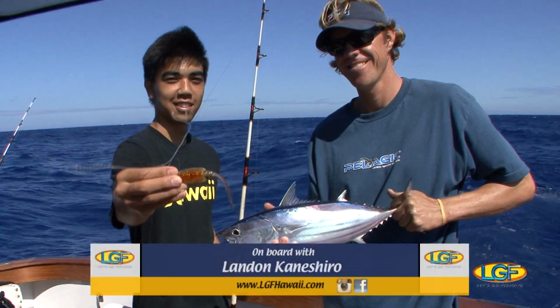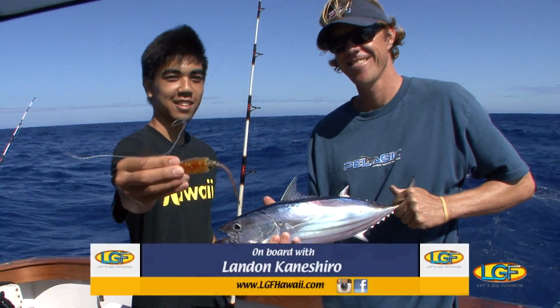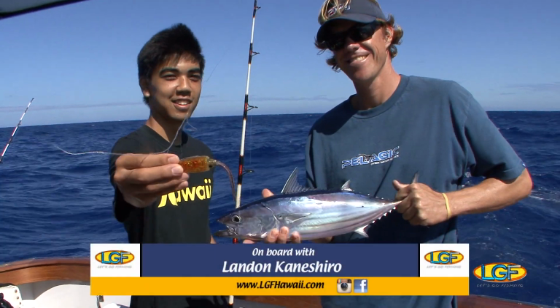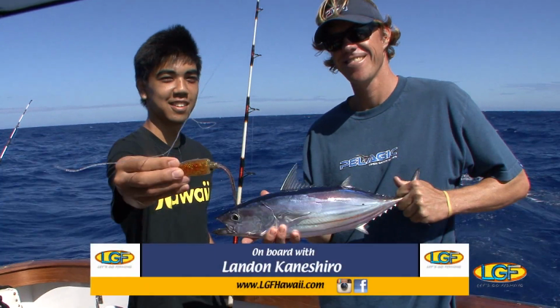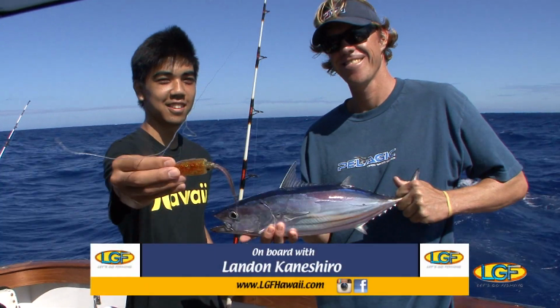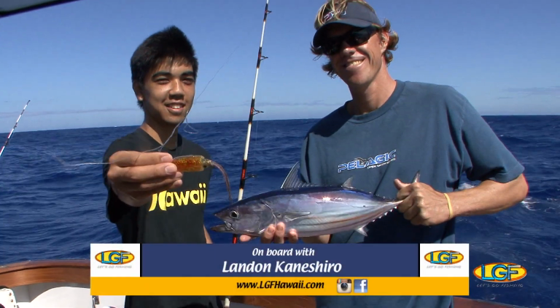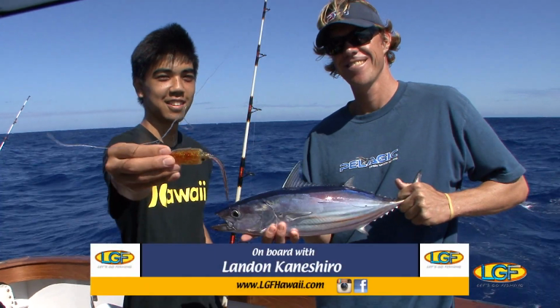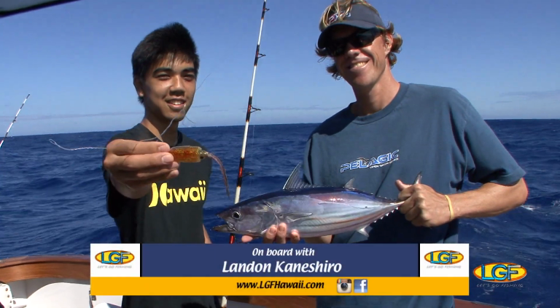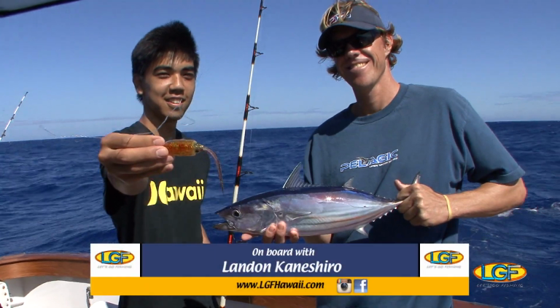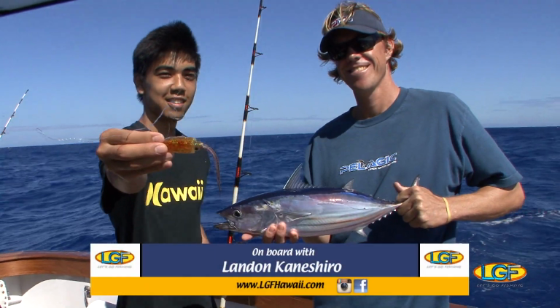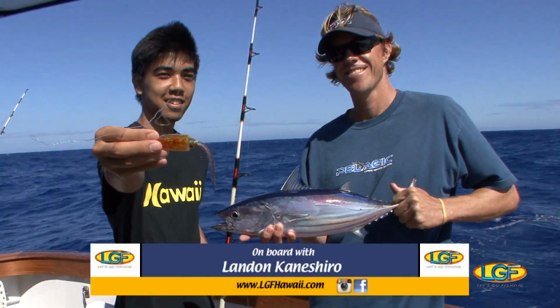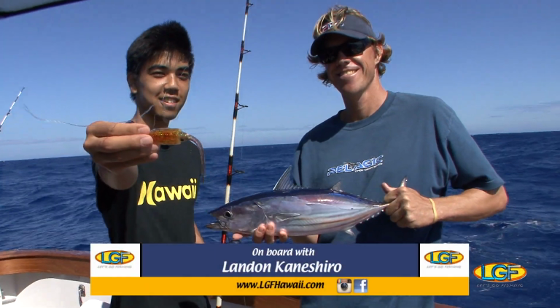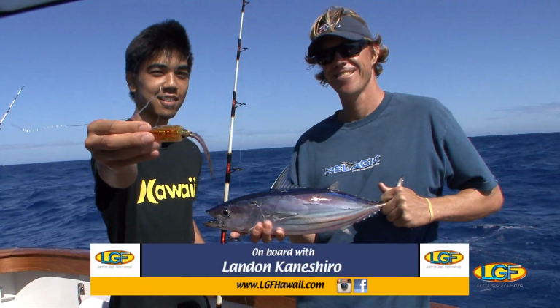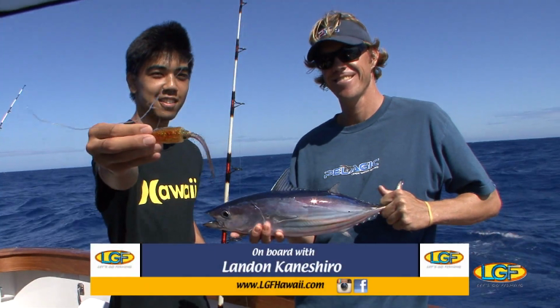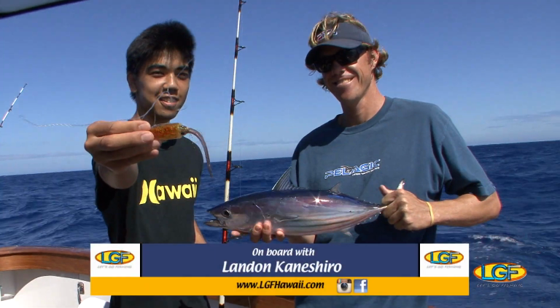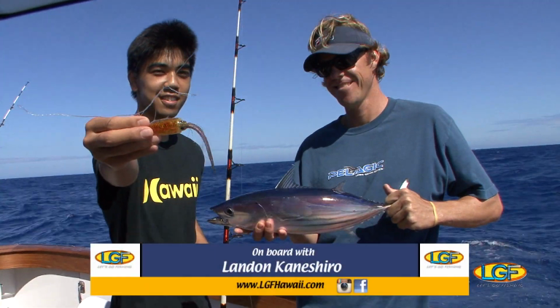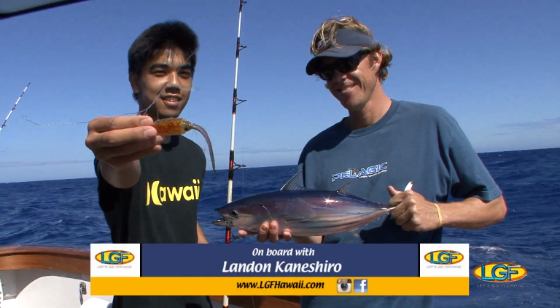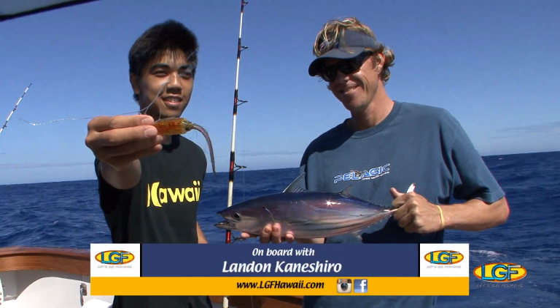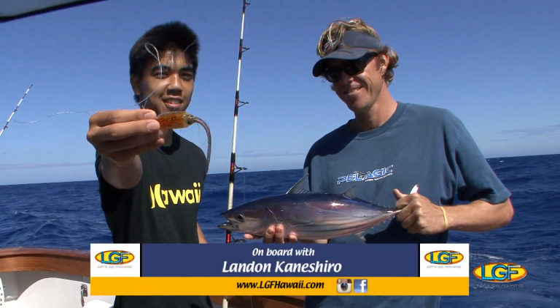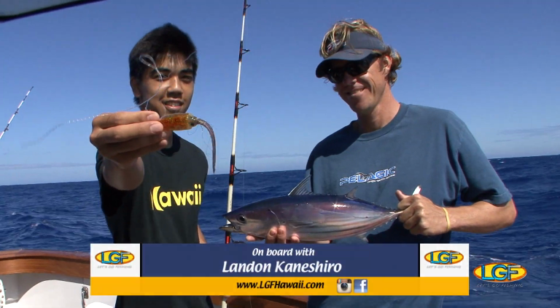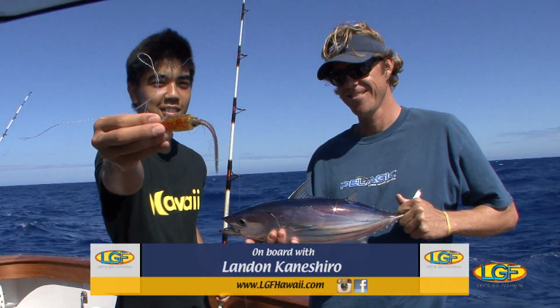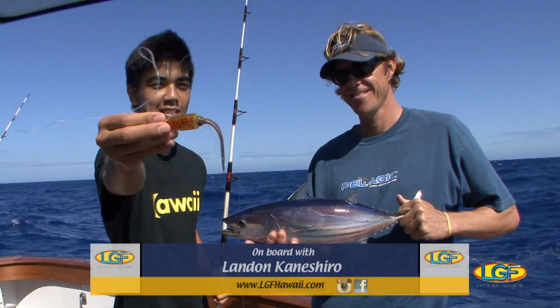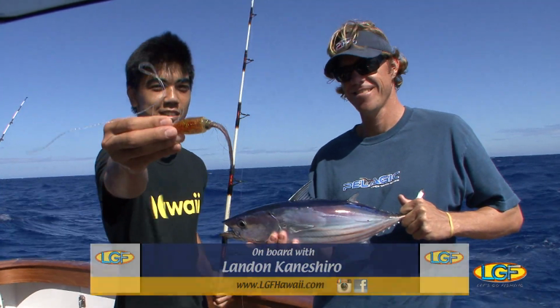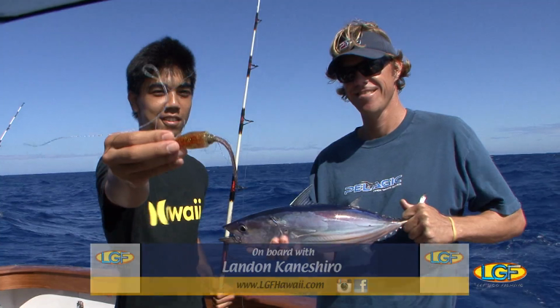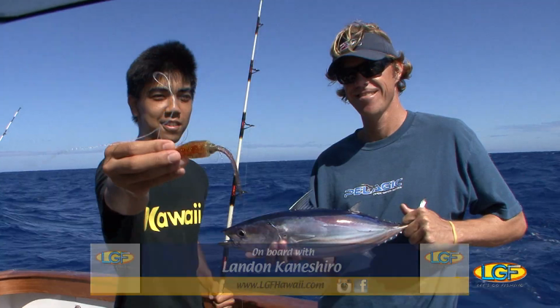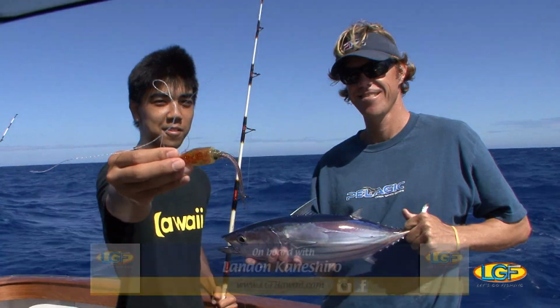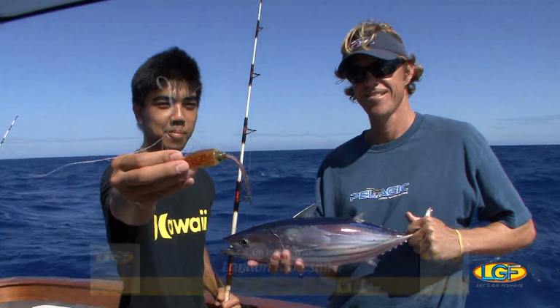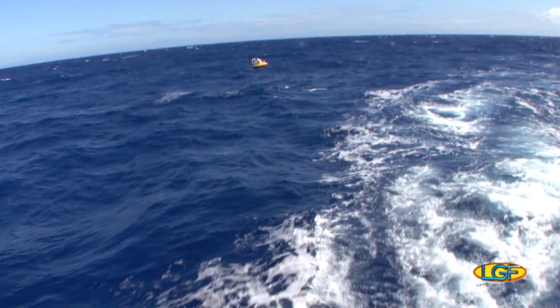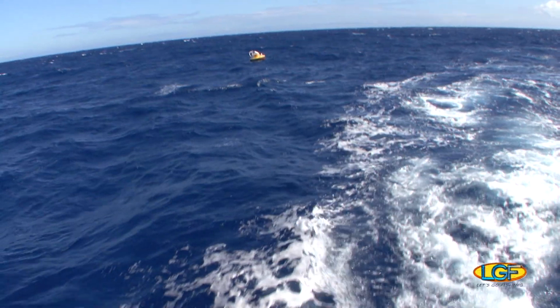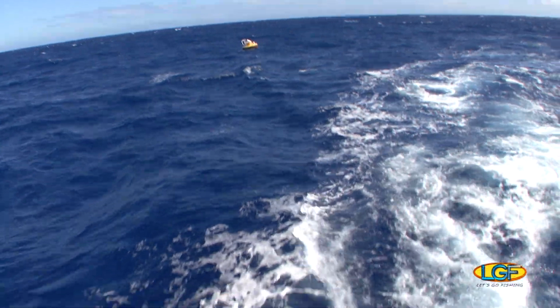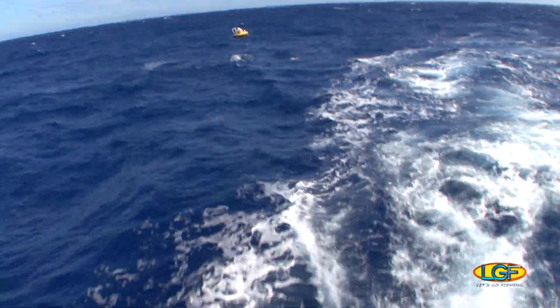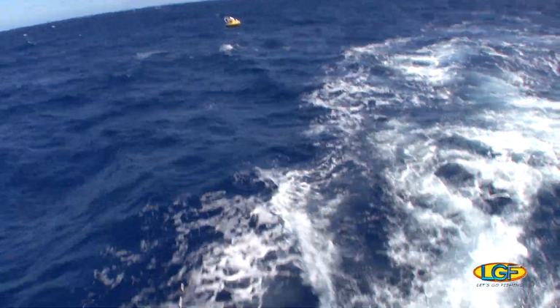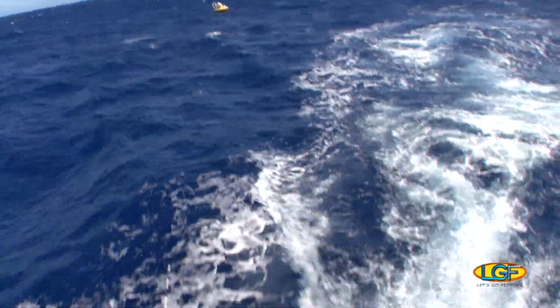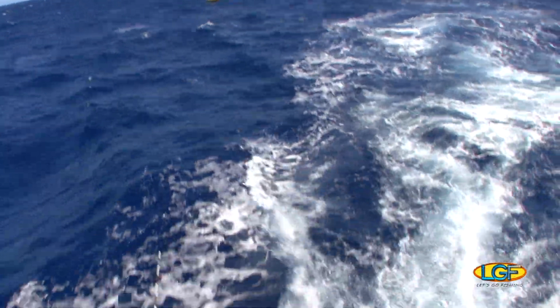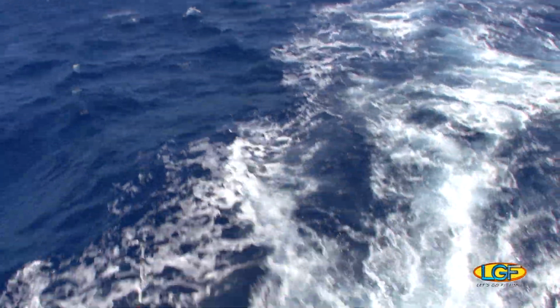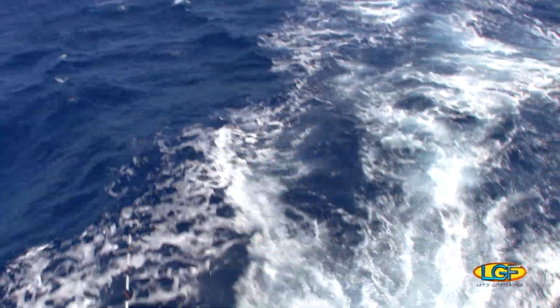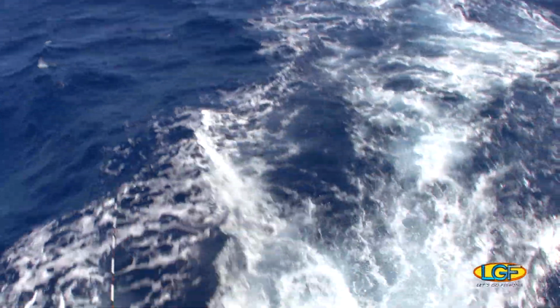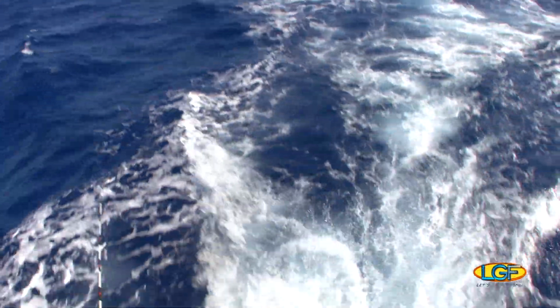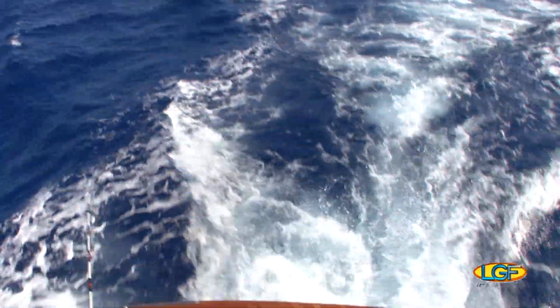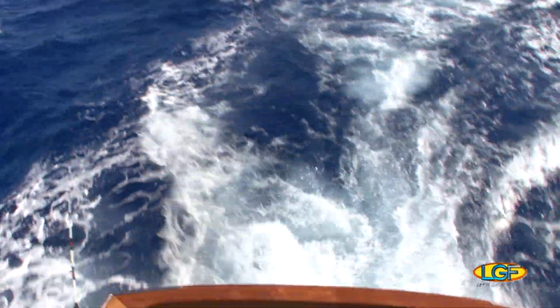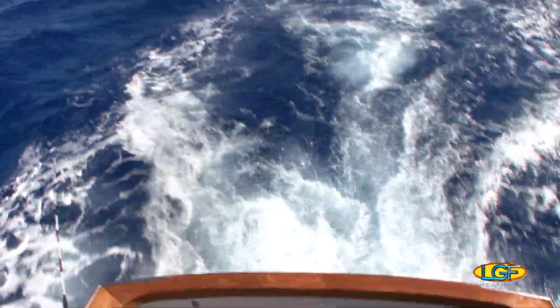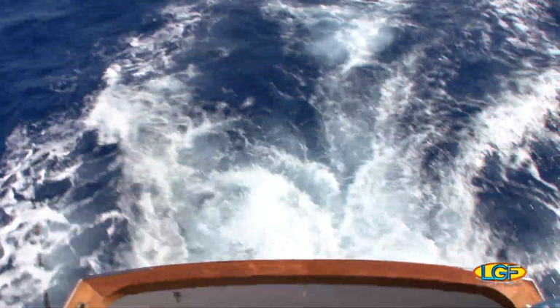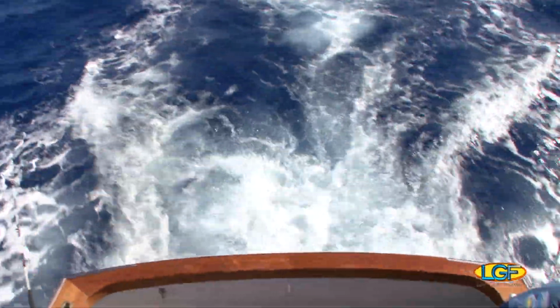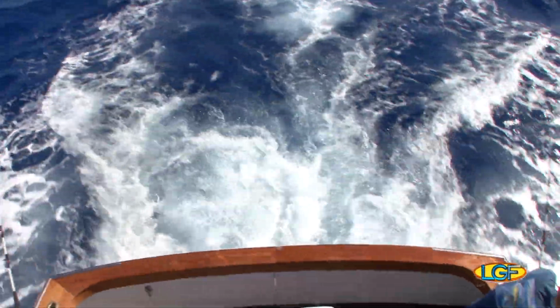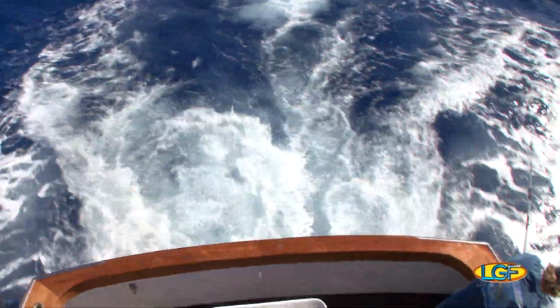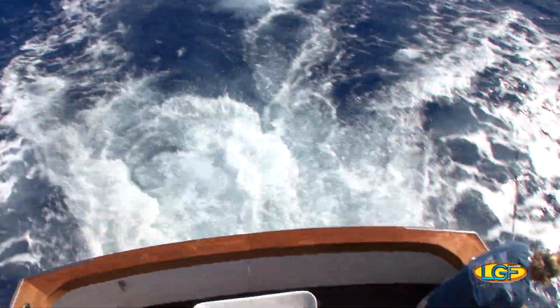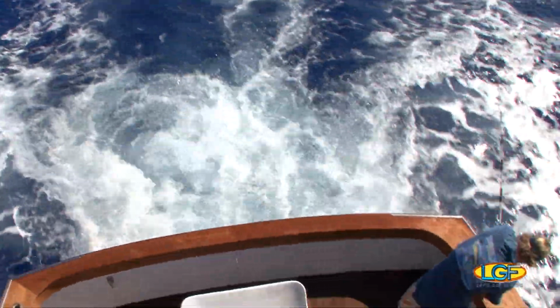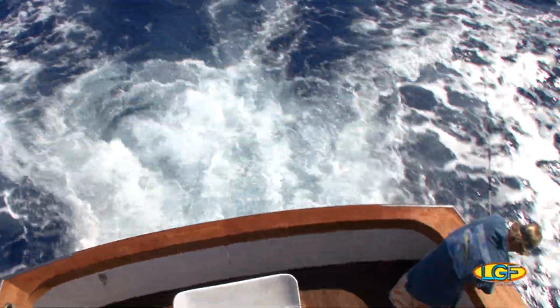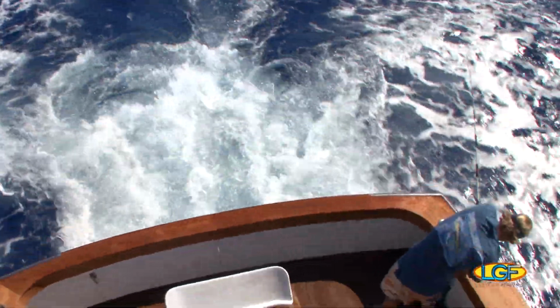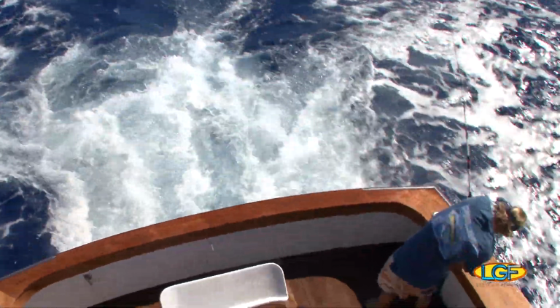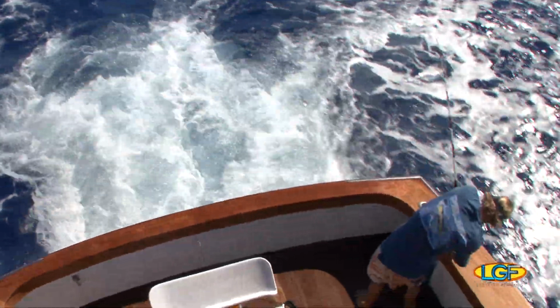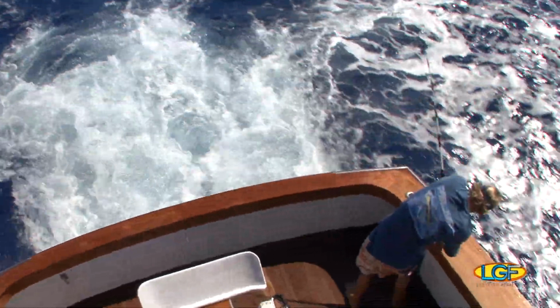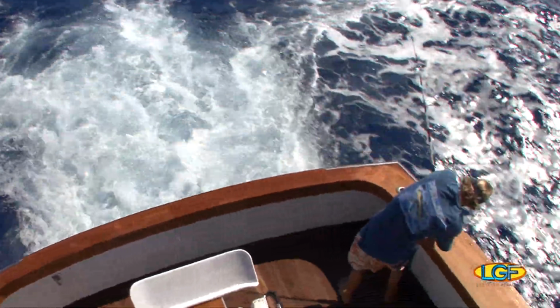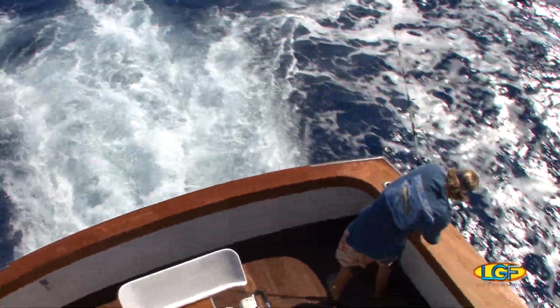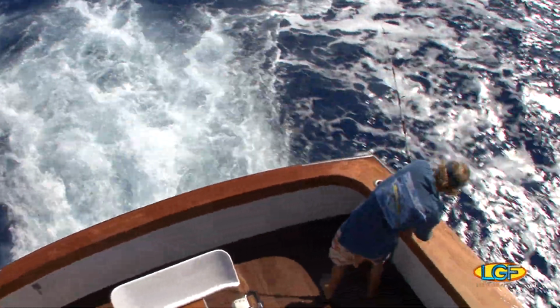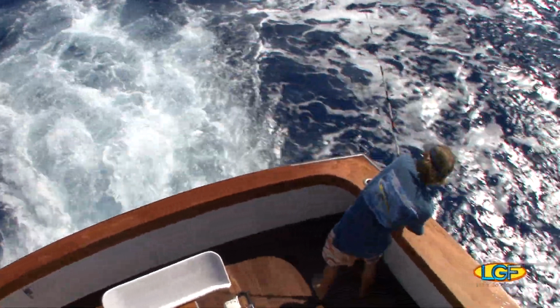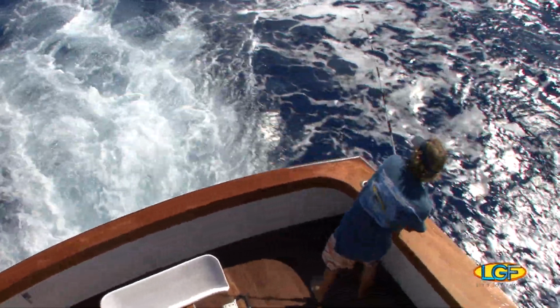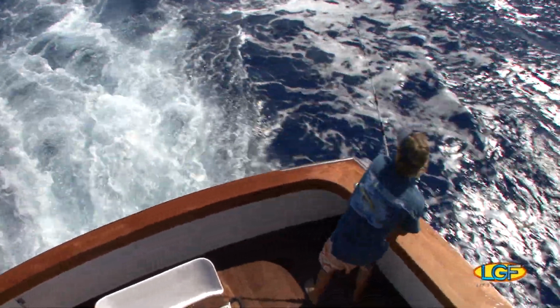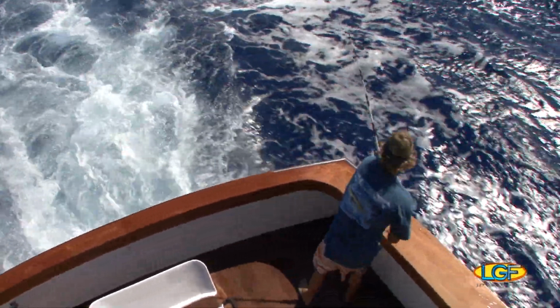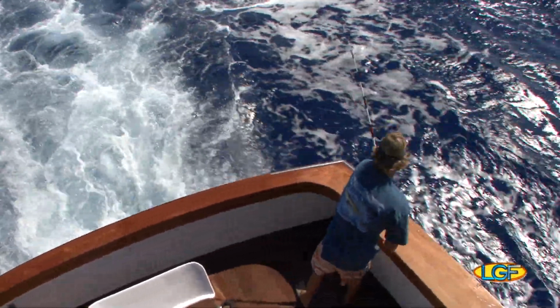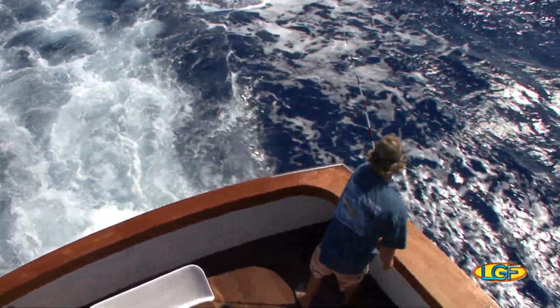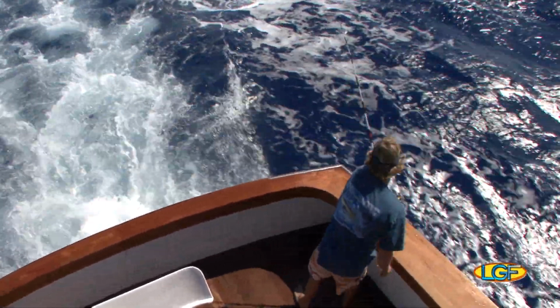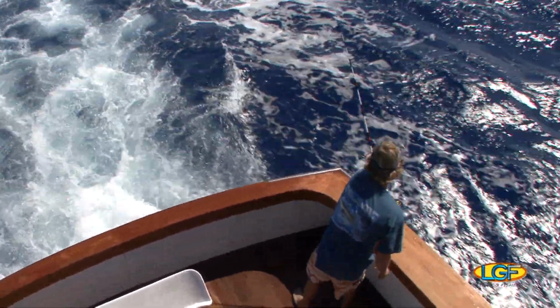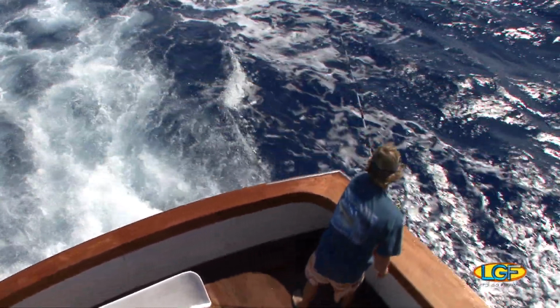Good going, Landon. Let's catch enough tuna for dinner before we start using them for bait.